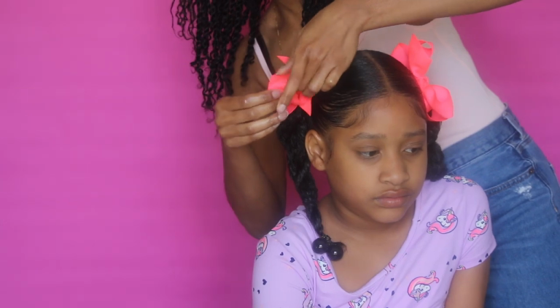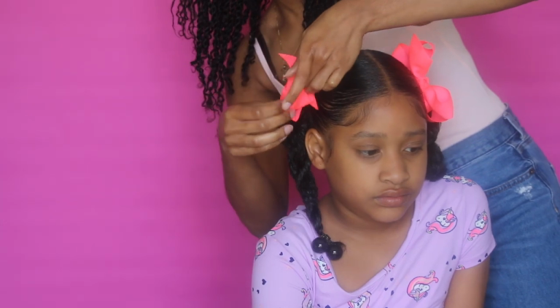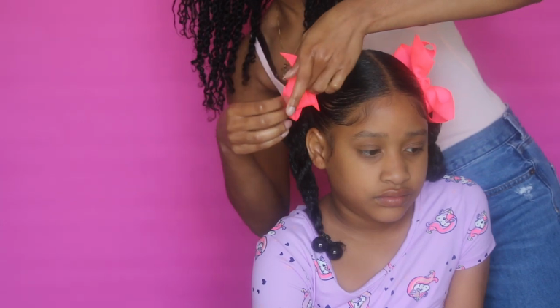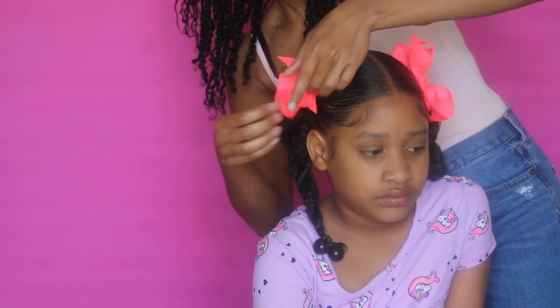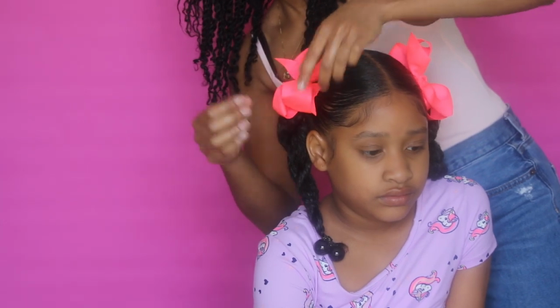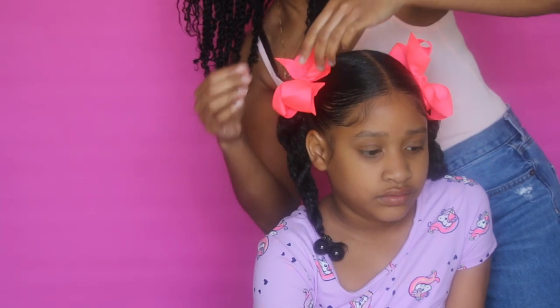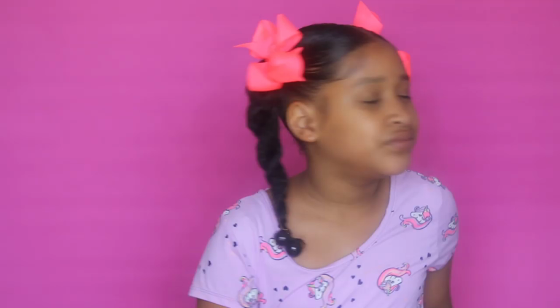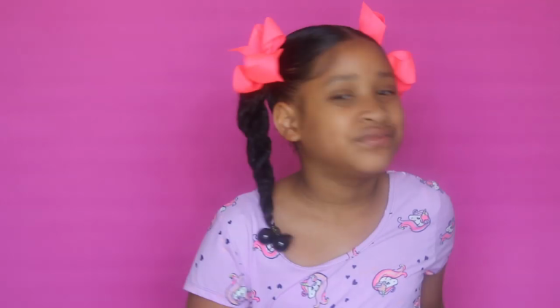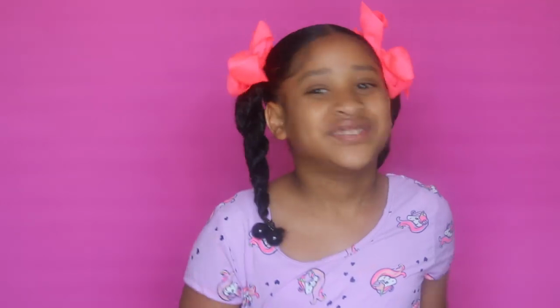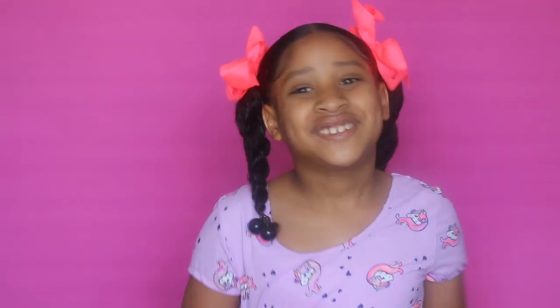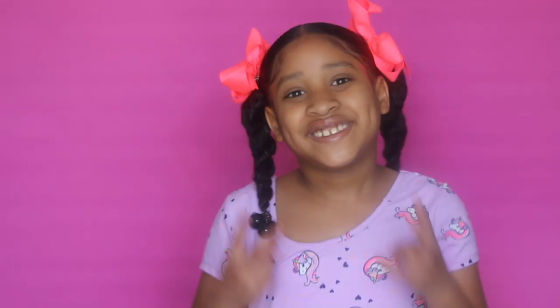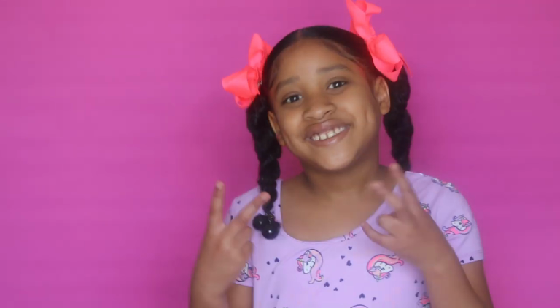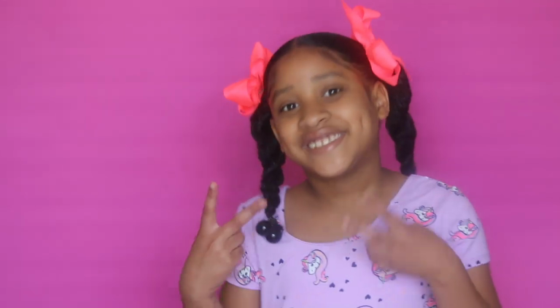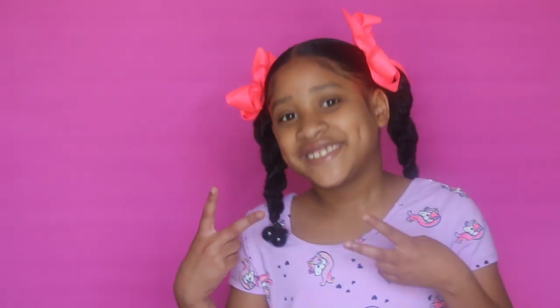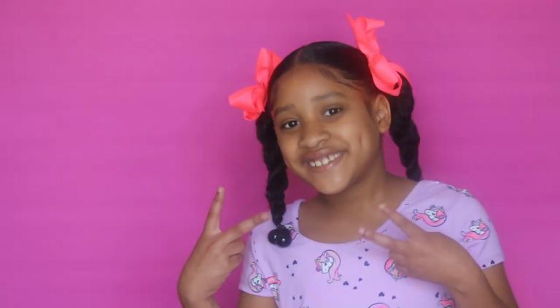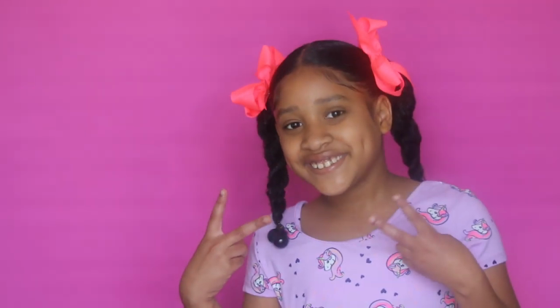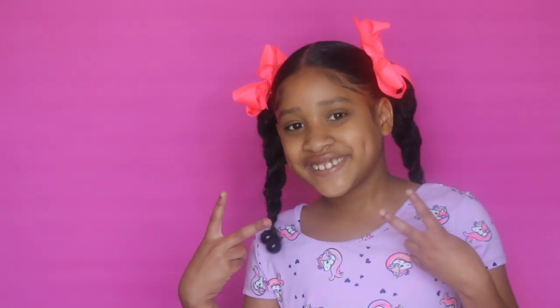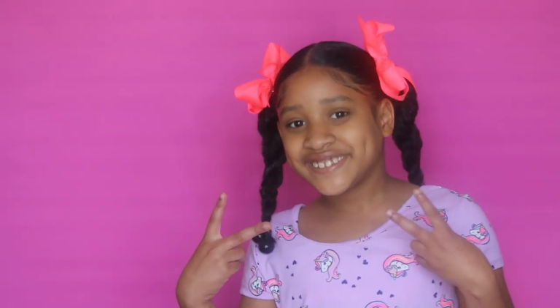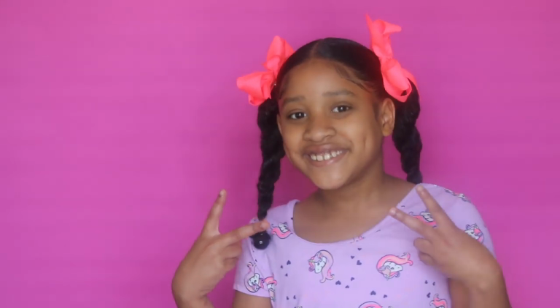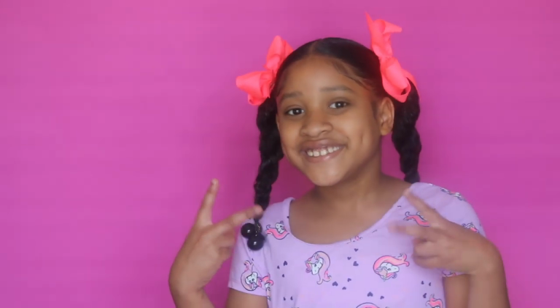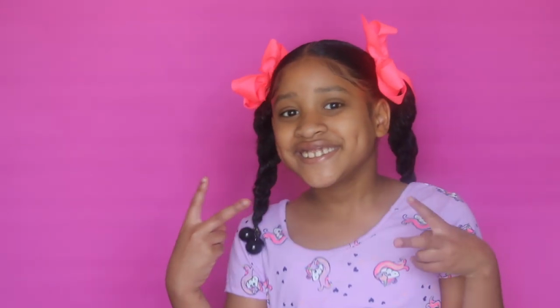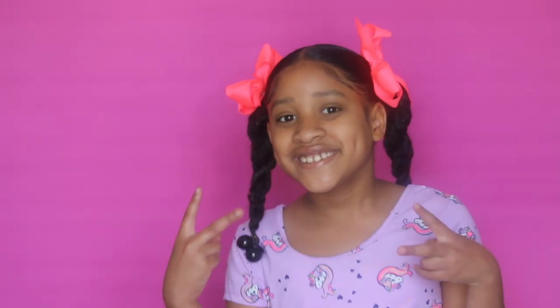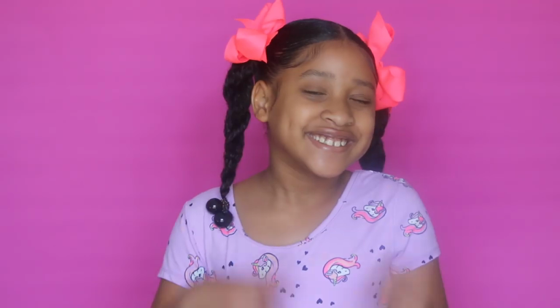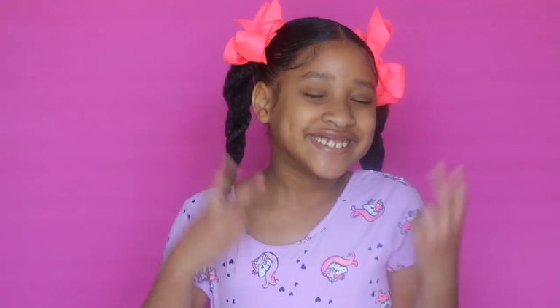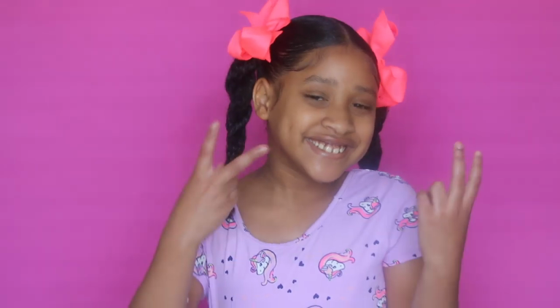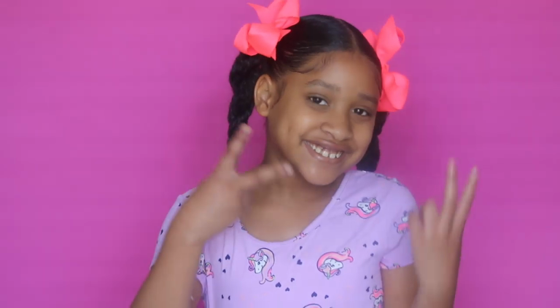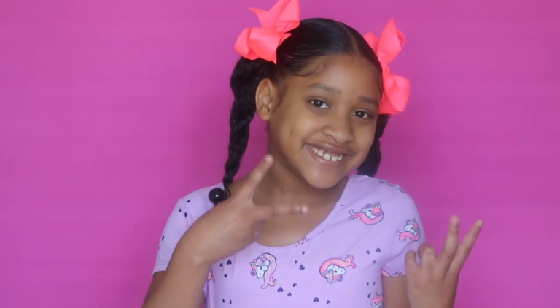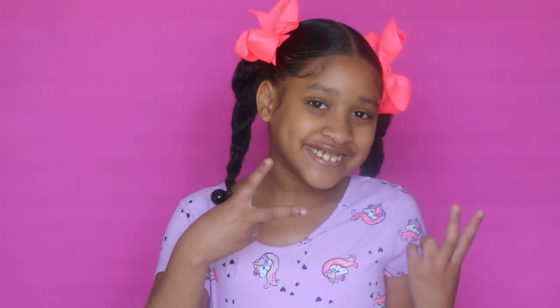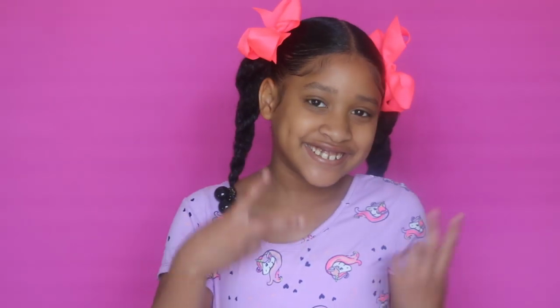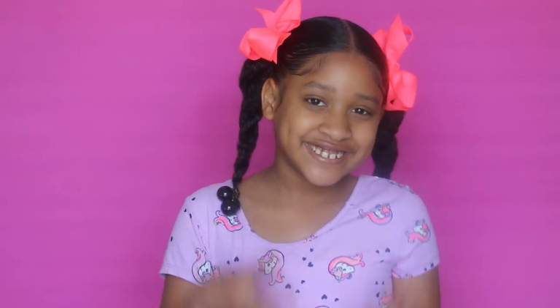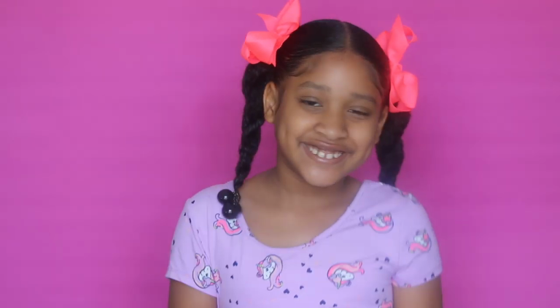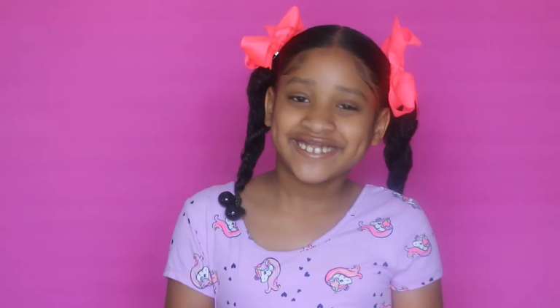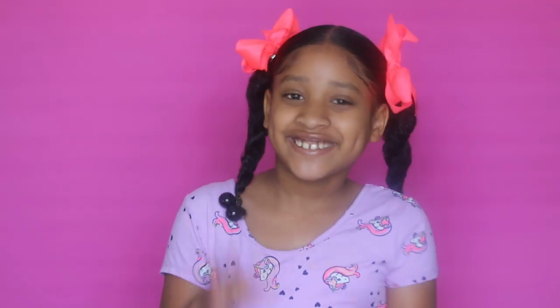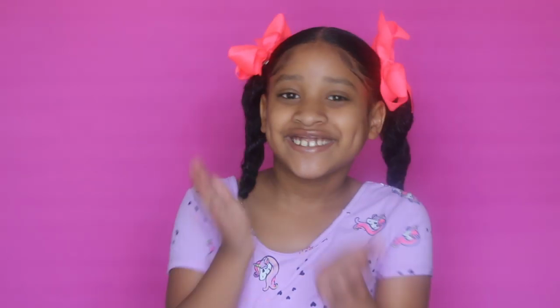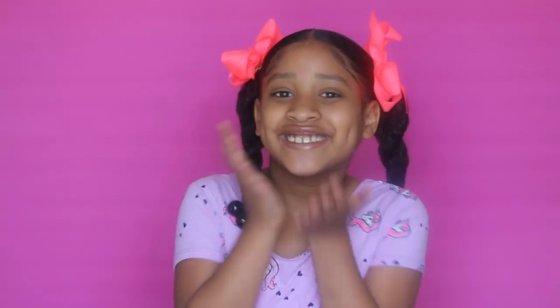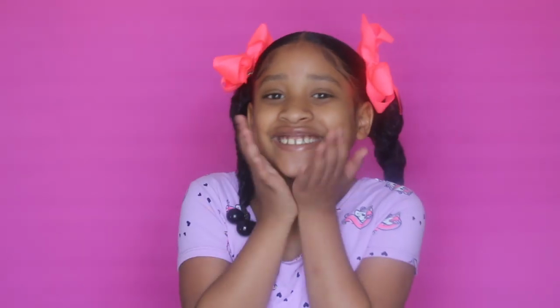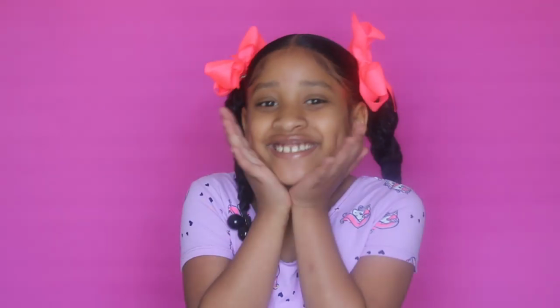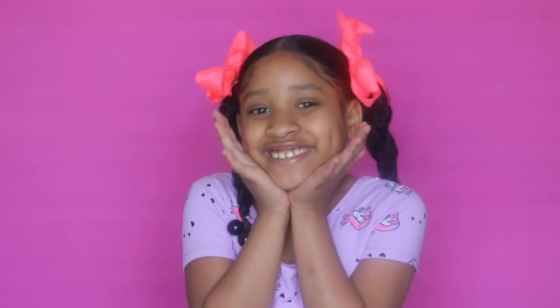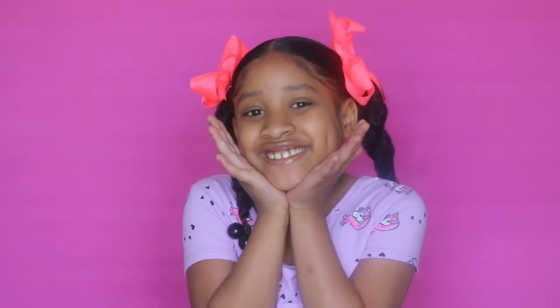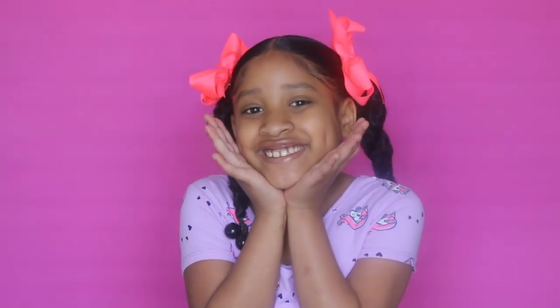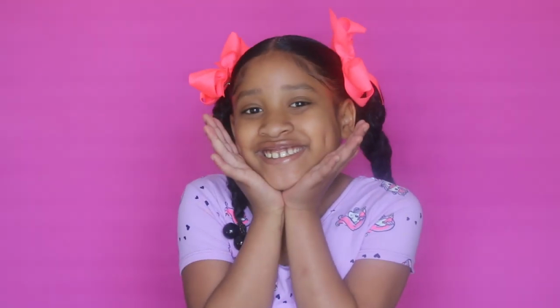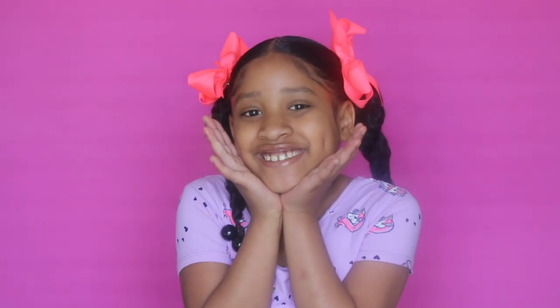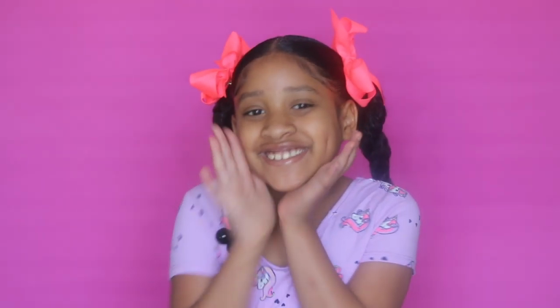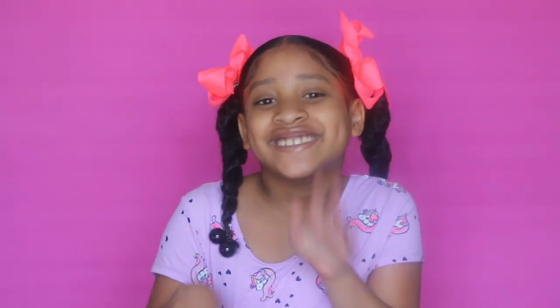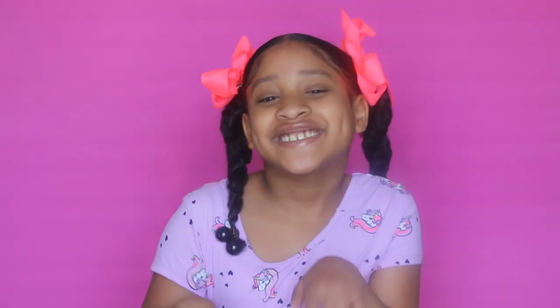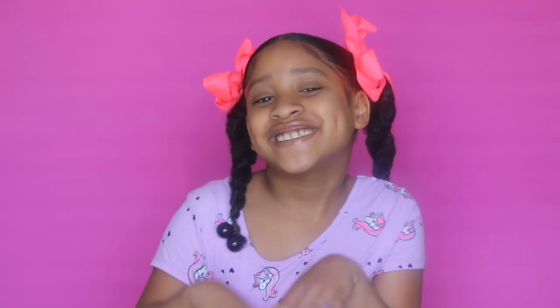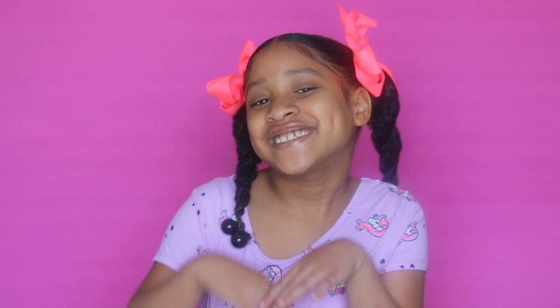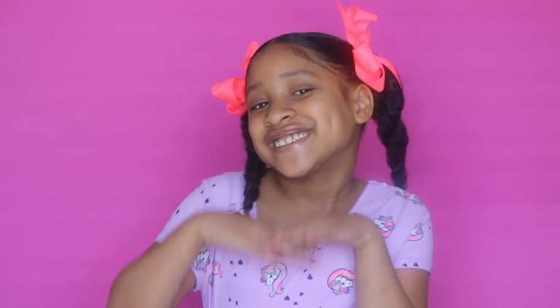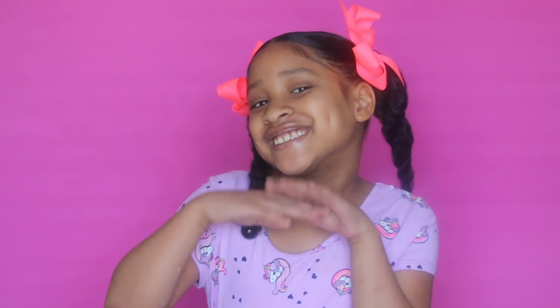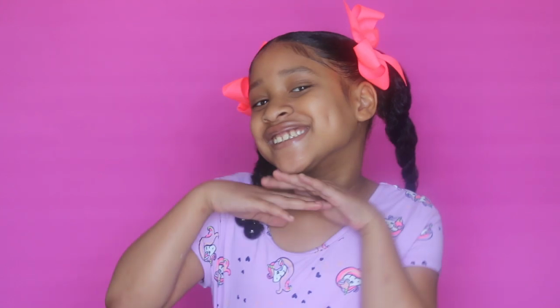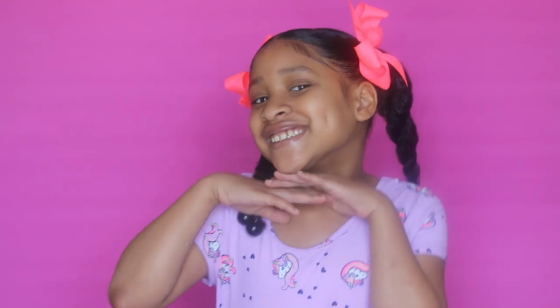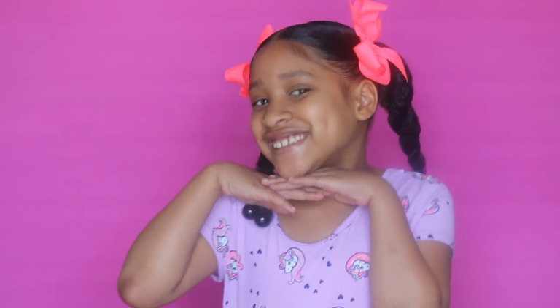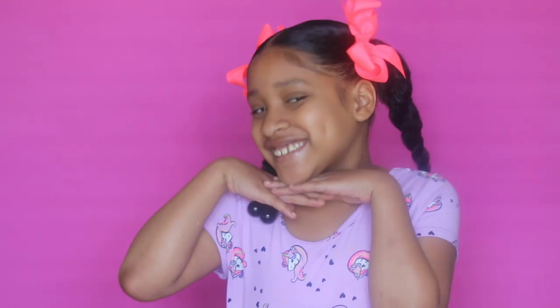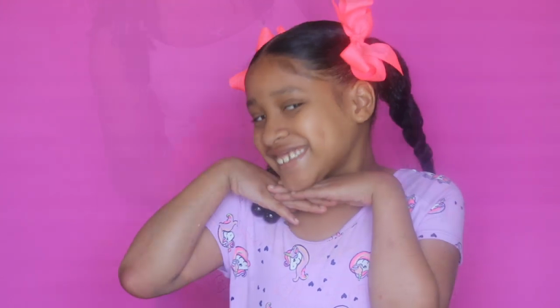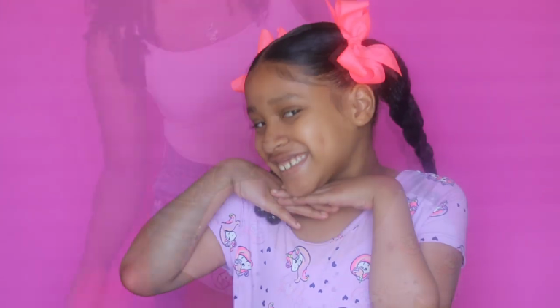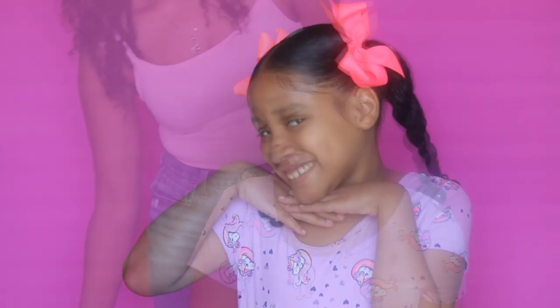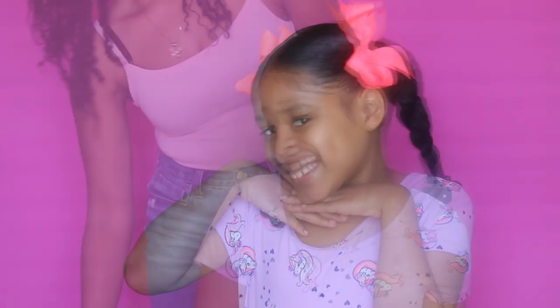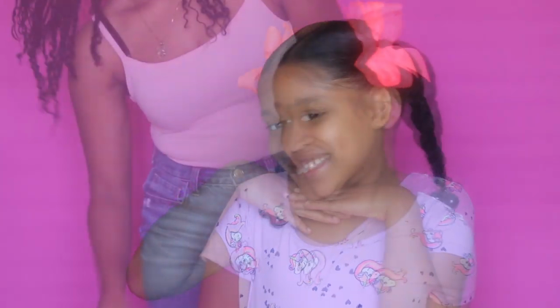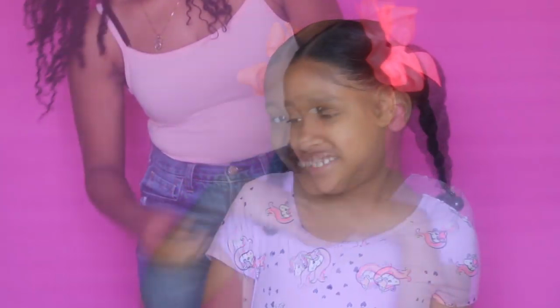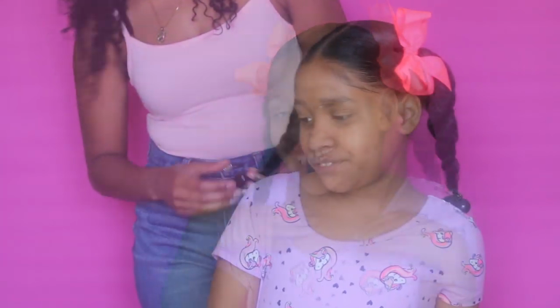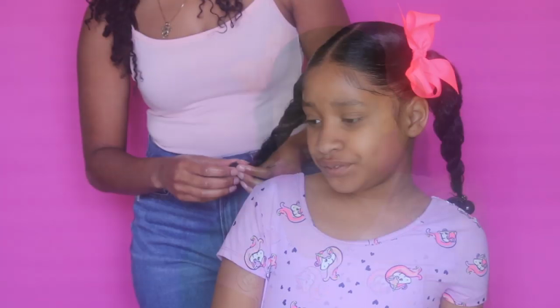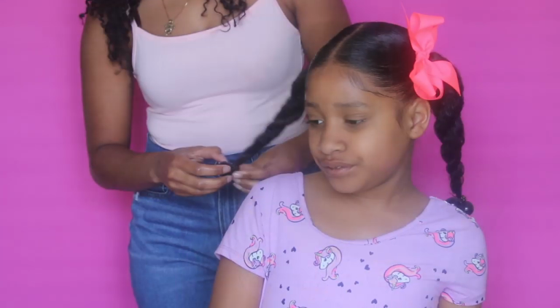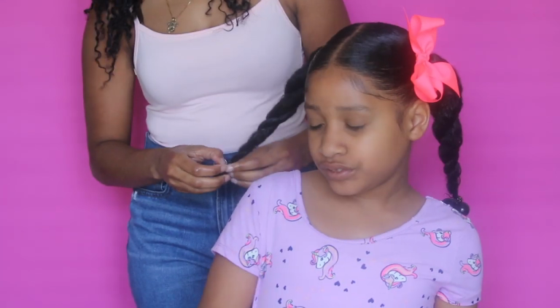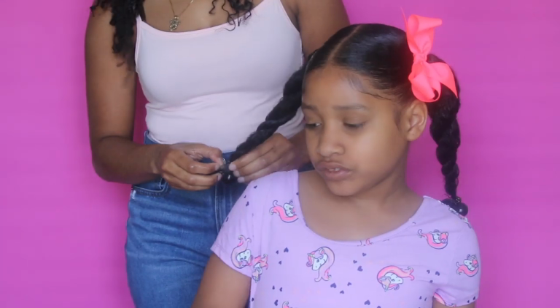Okay guys, this is style number one and I think it's a winner, but I'm going to show you guys two other styles just so you can have other options.